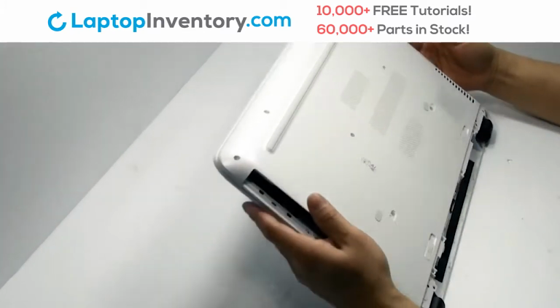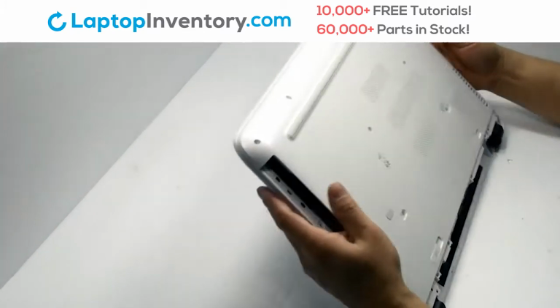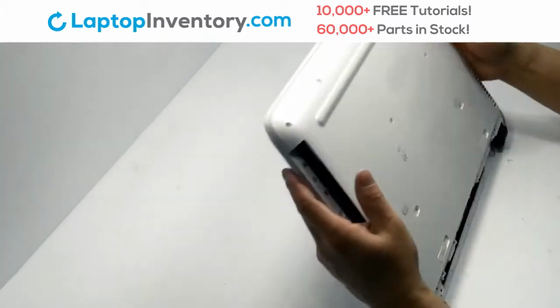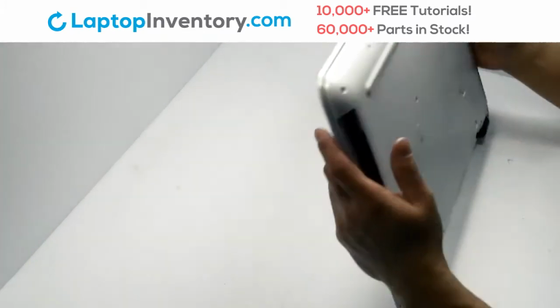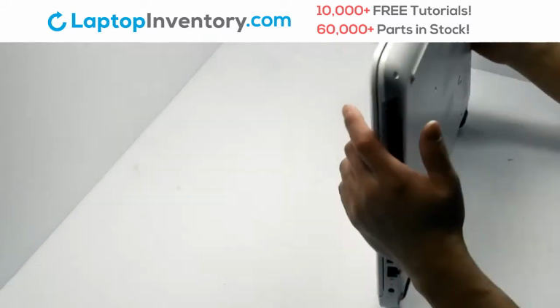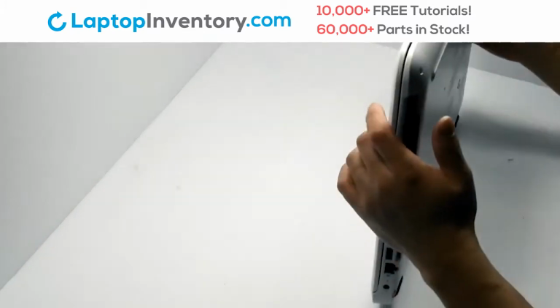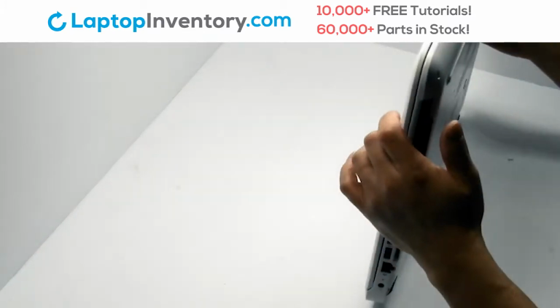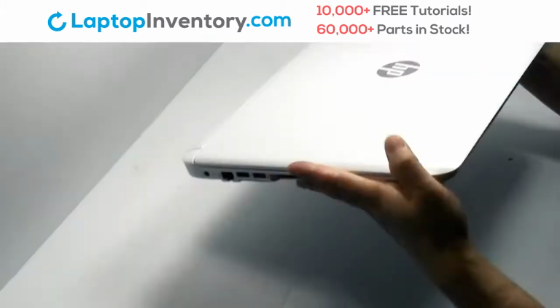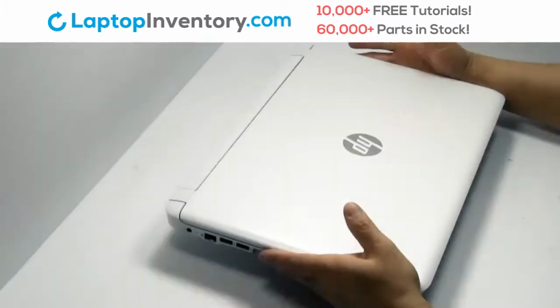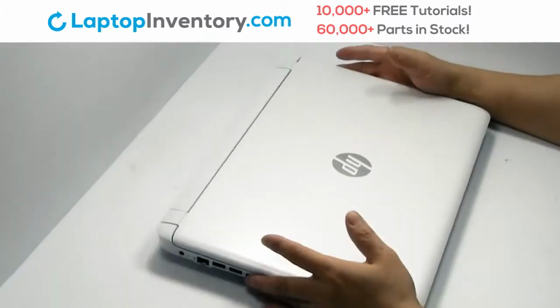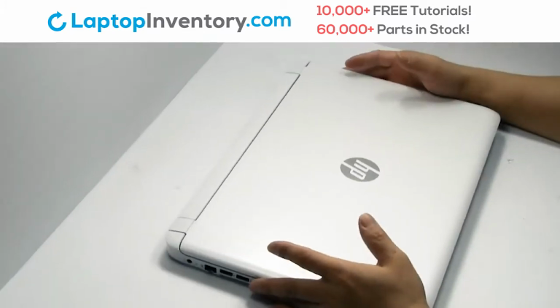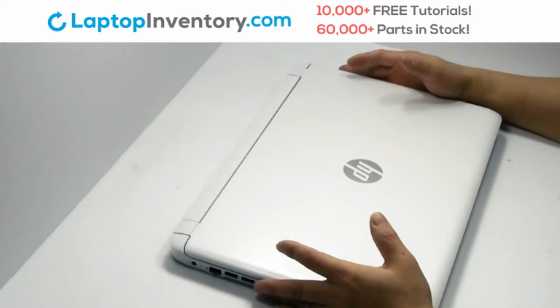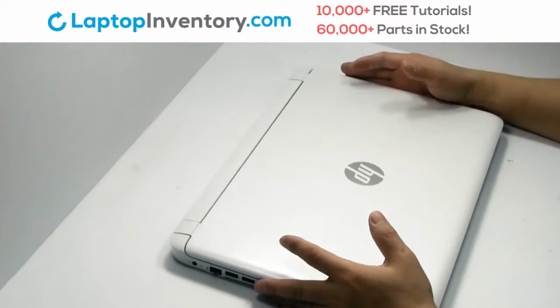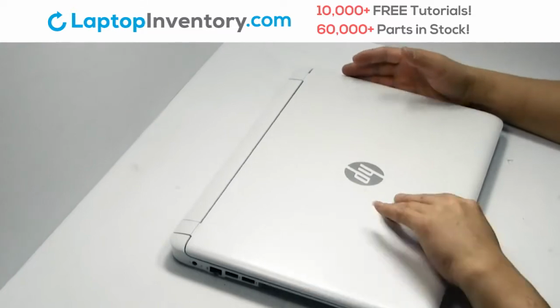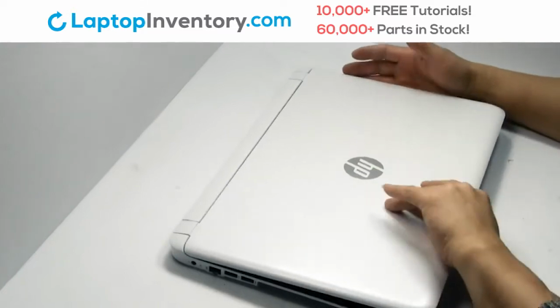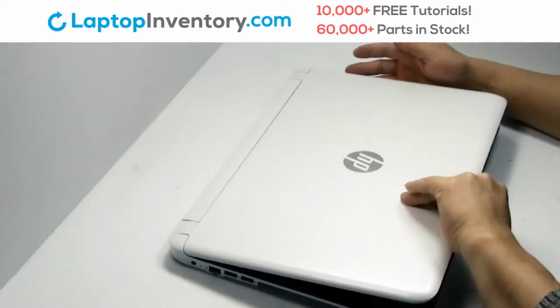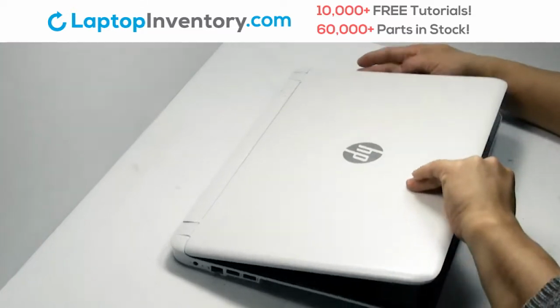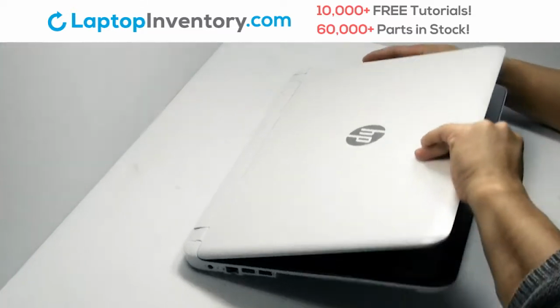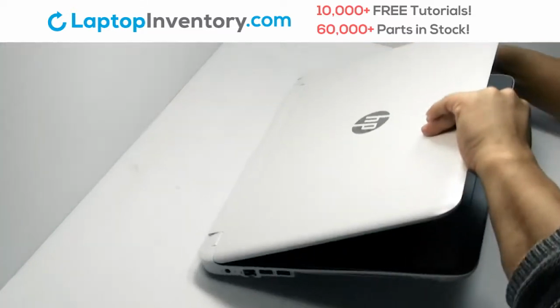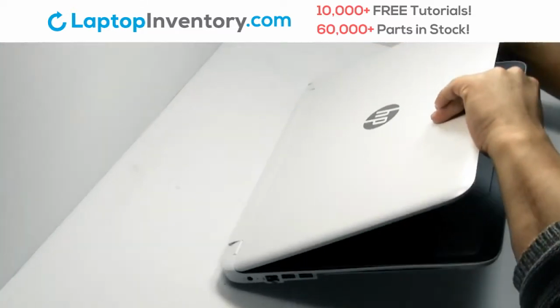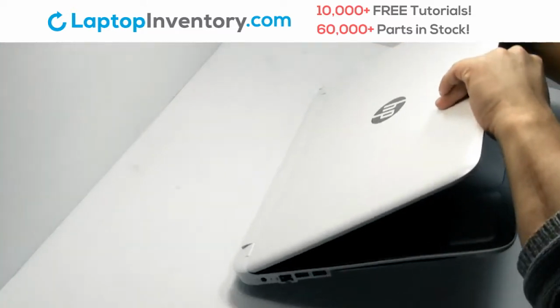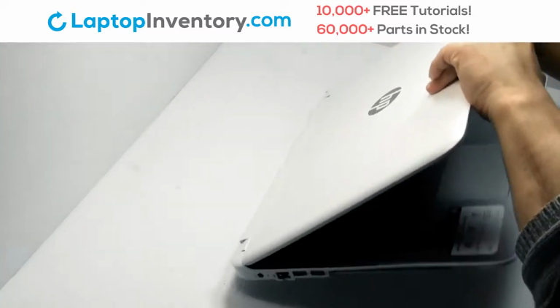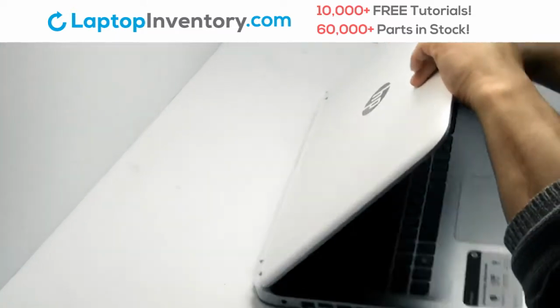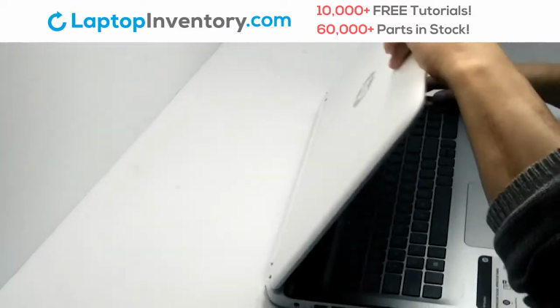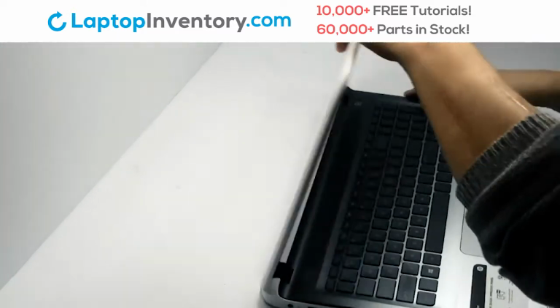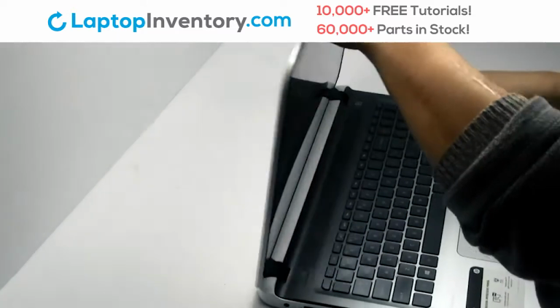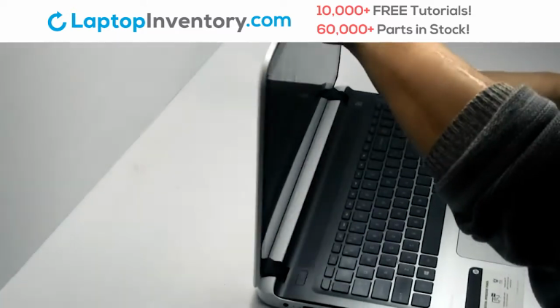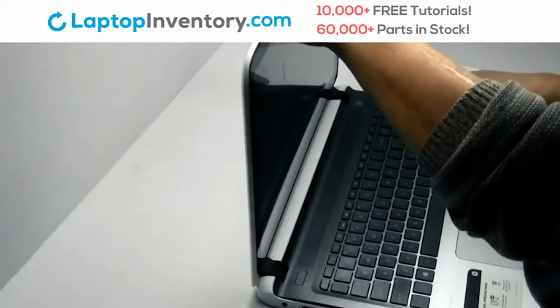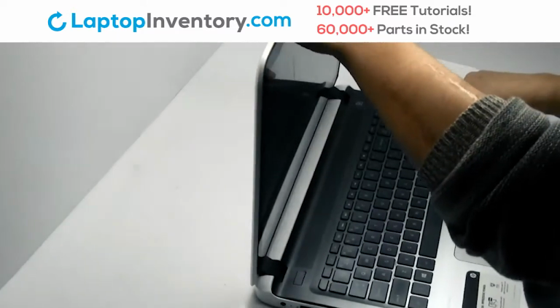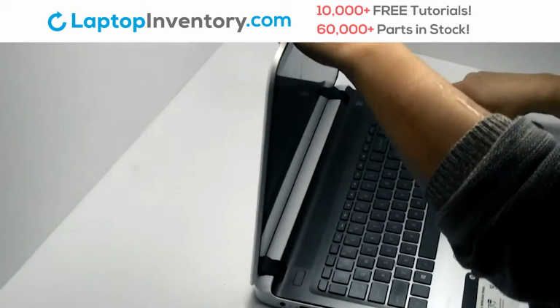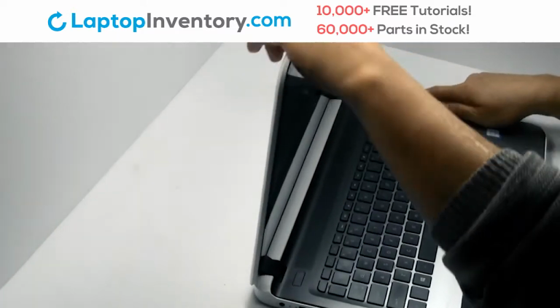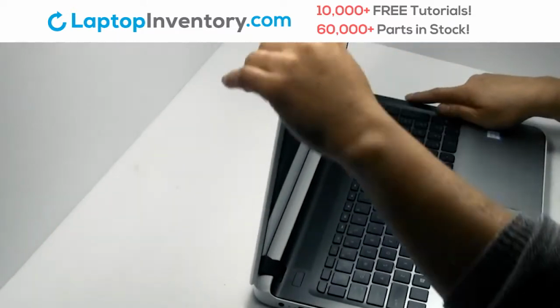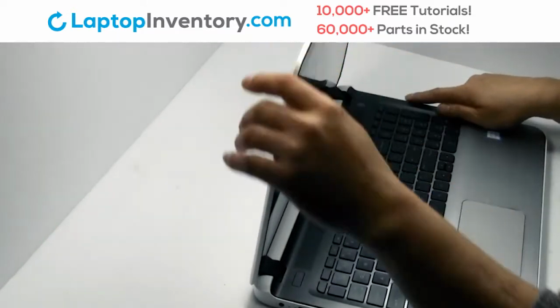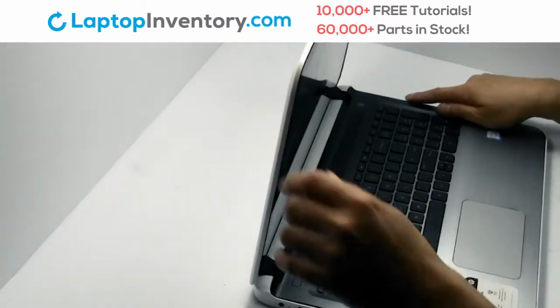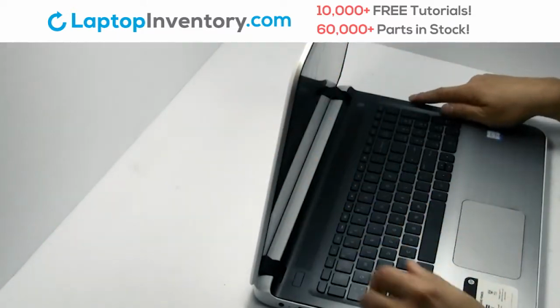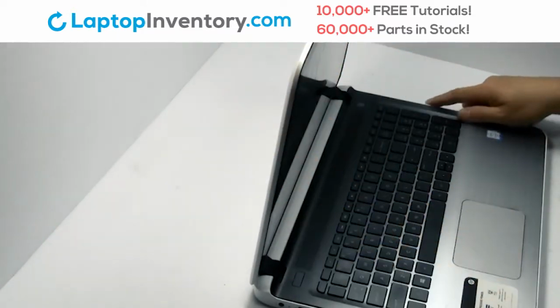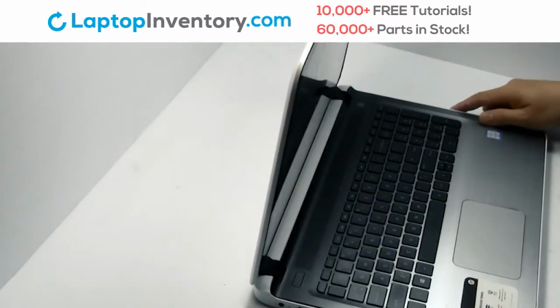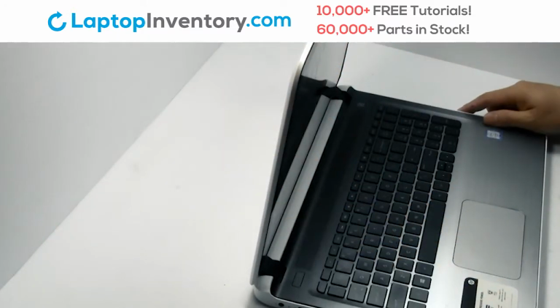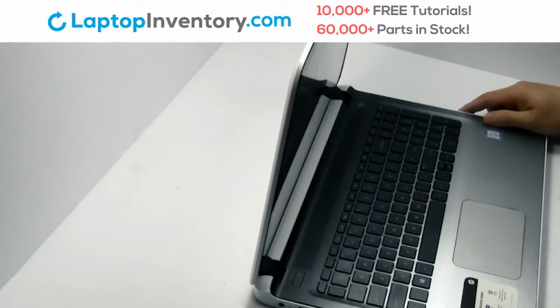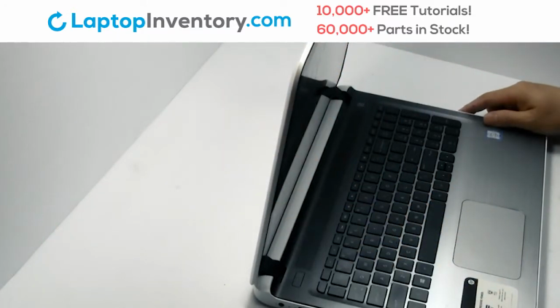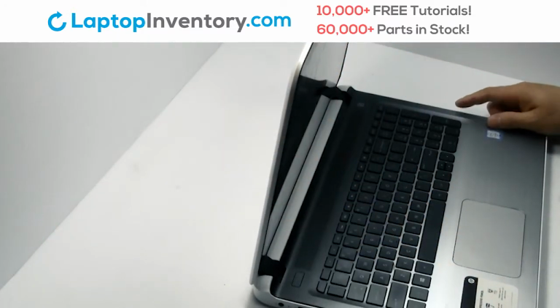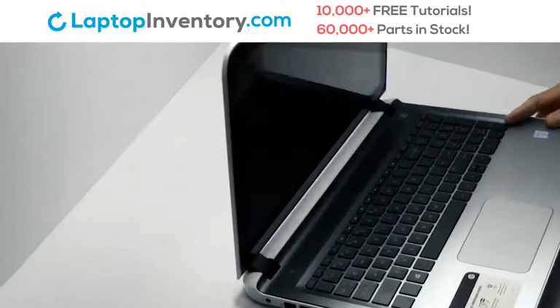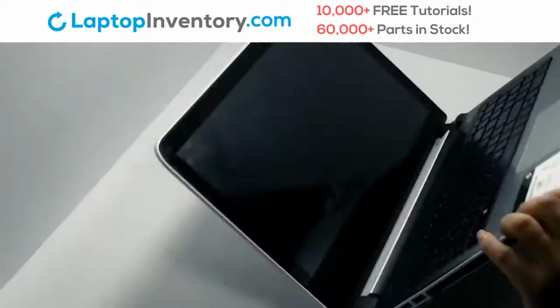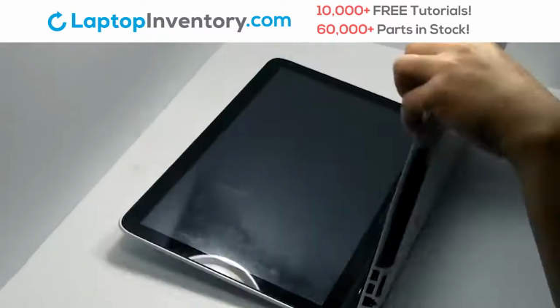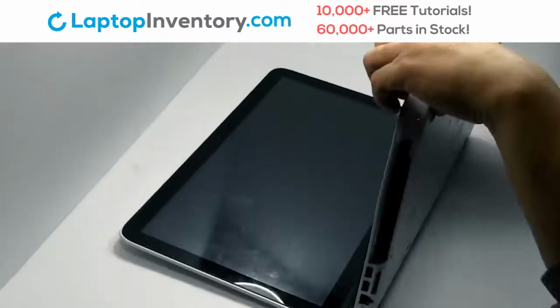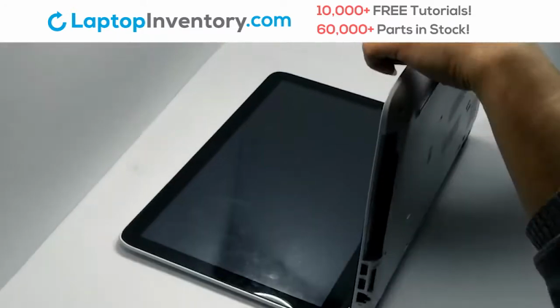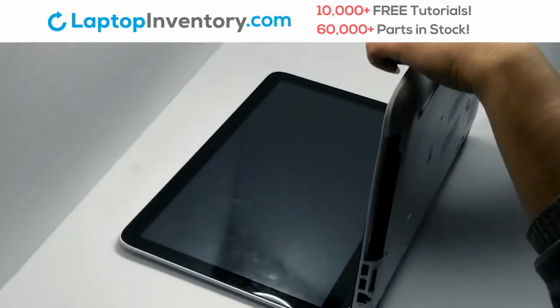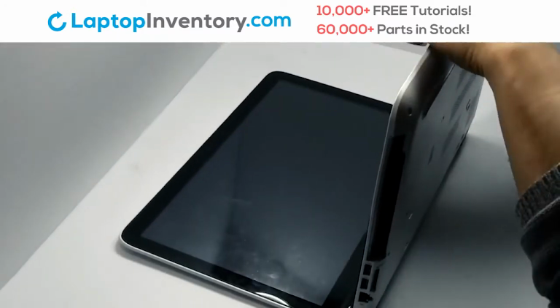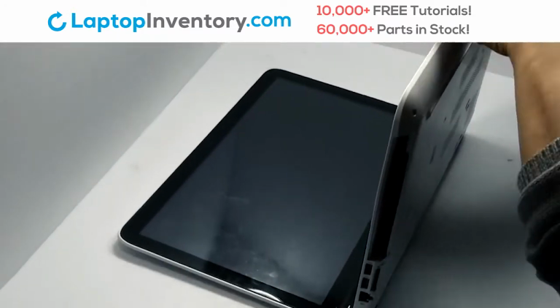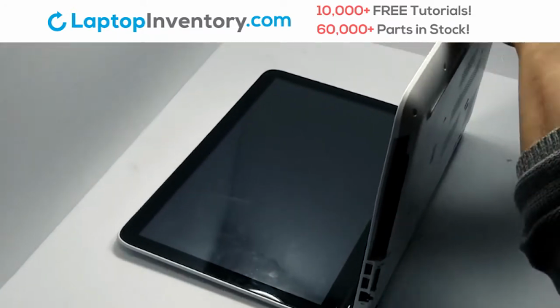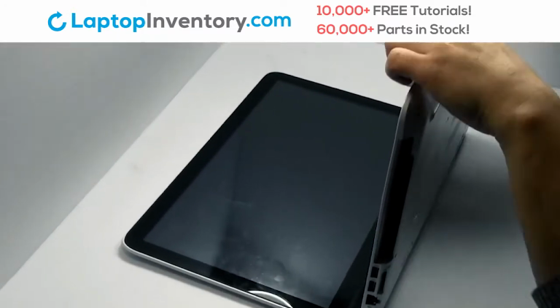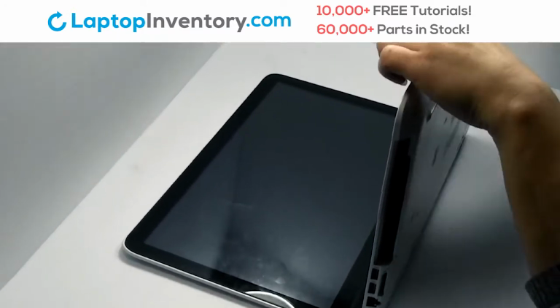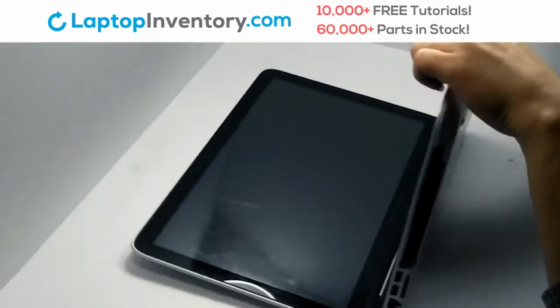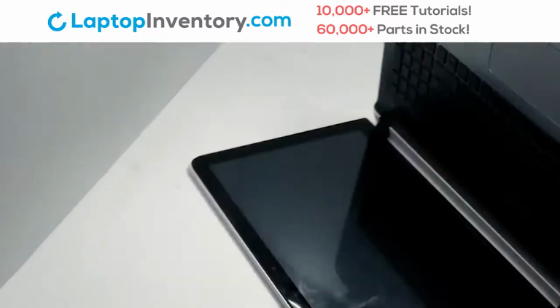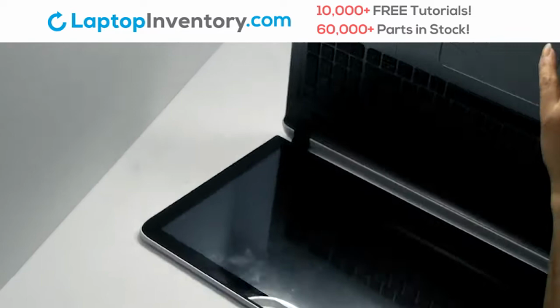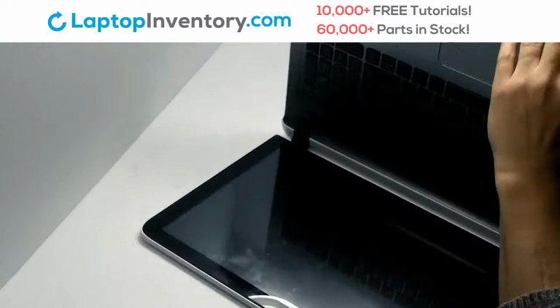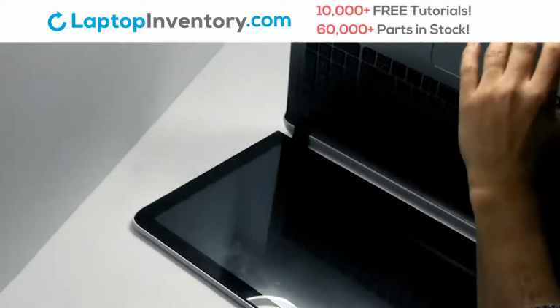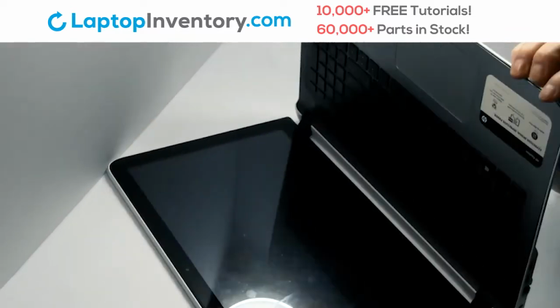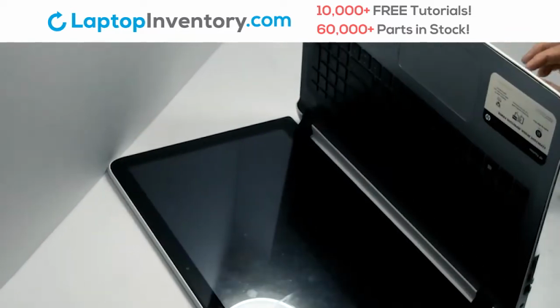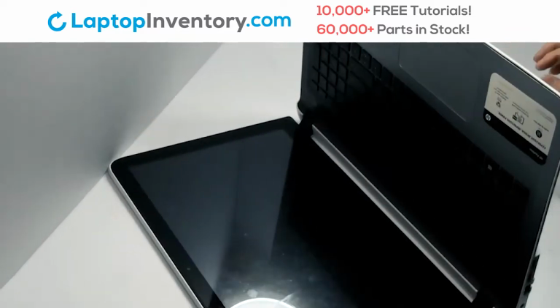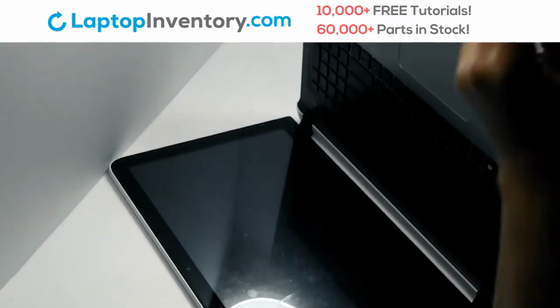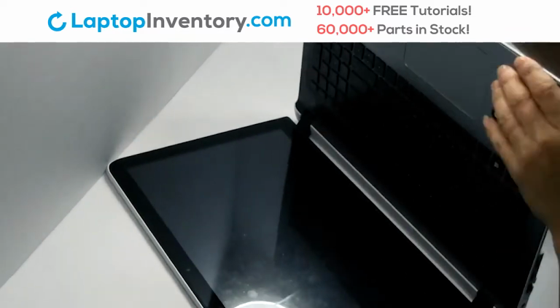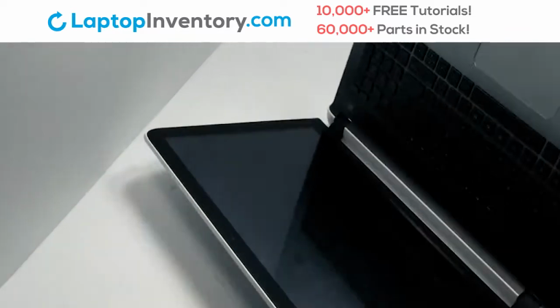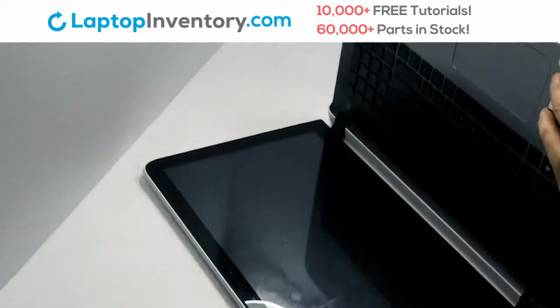Turn the laptop over and open it up. Remove the cover.